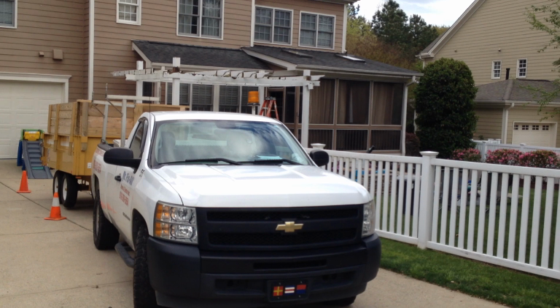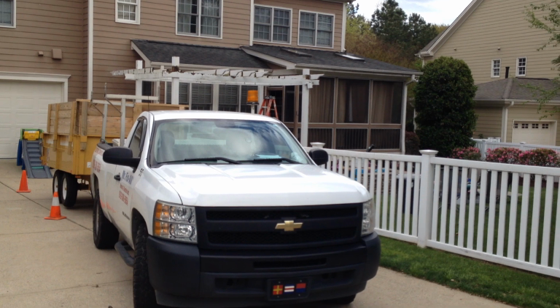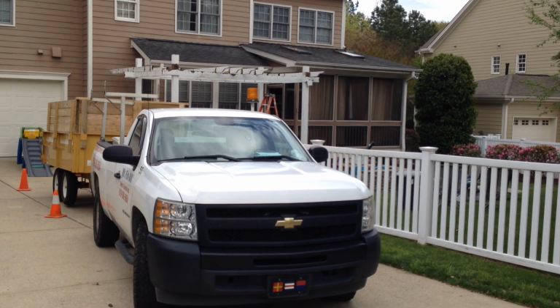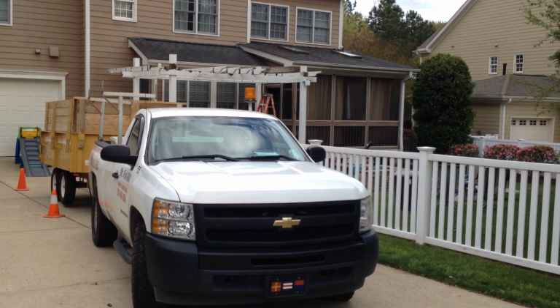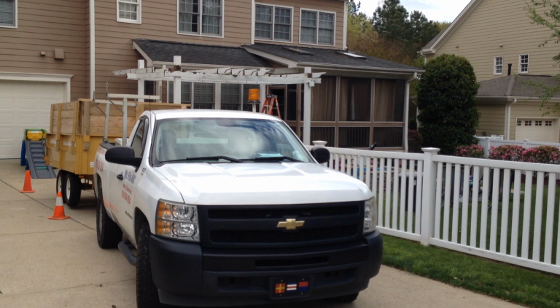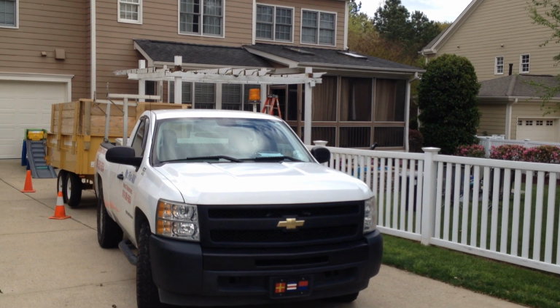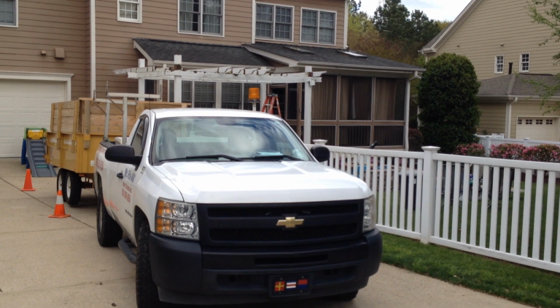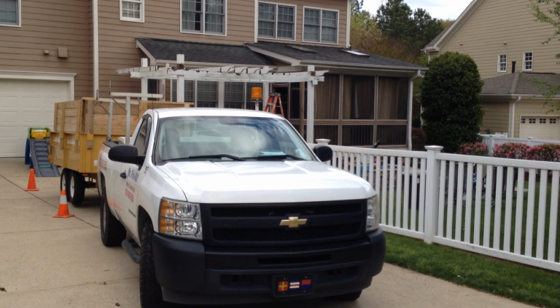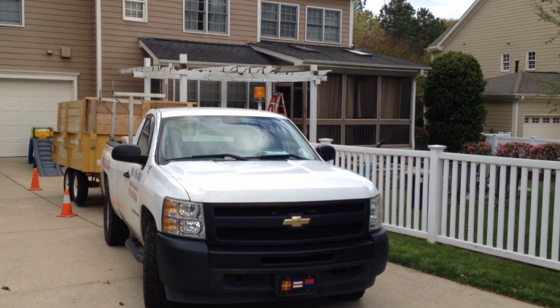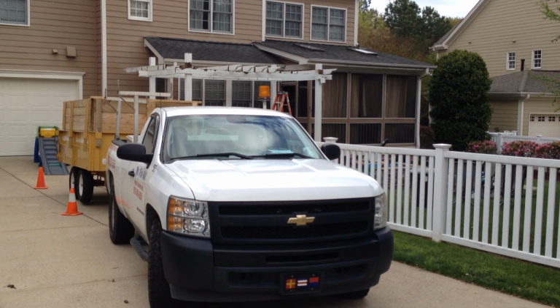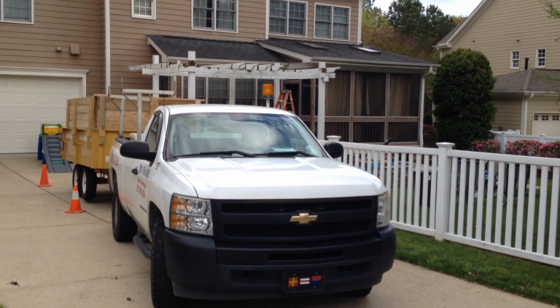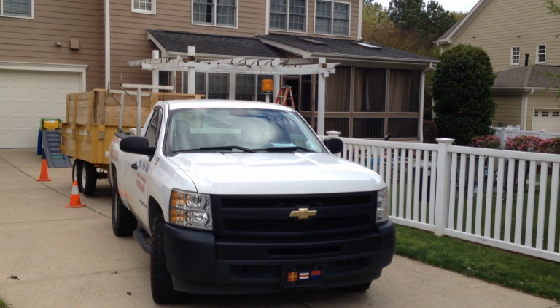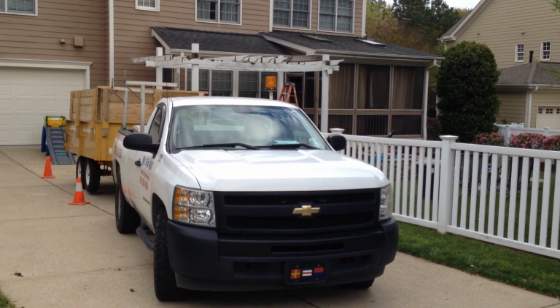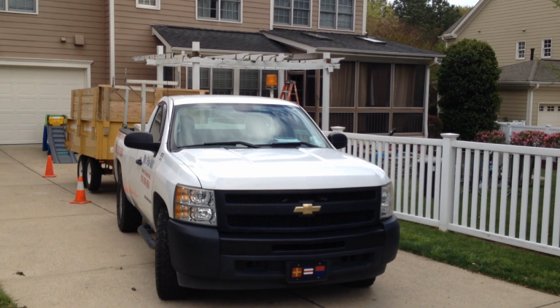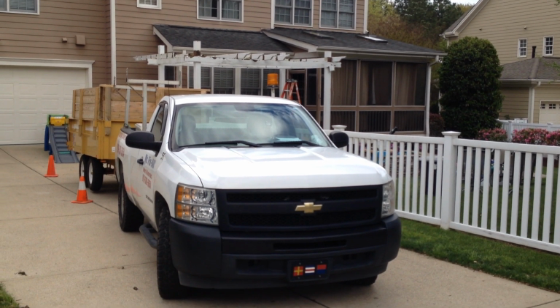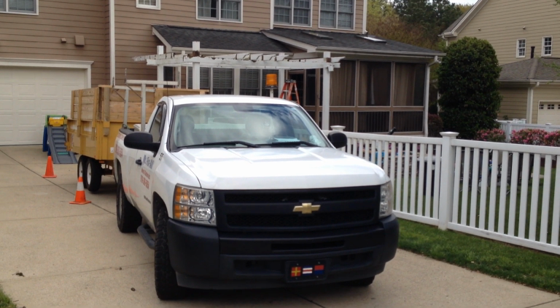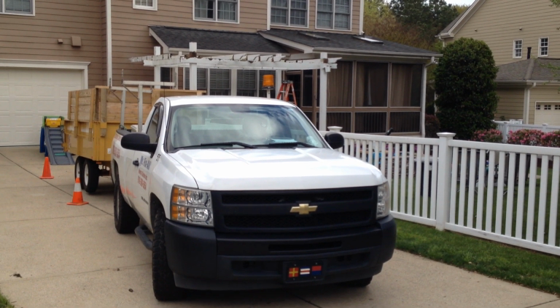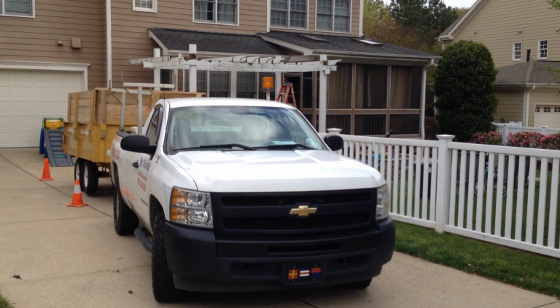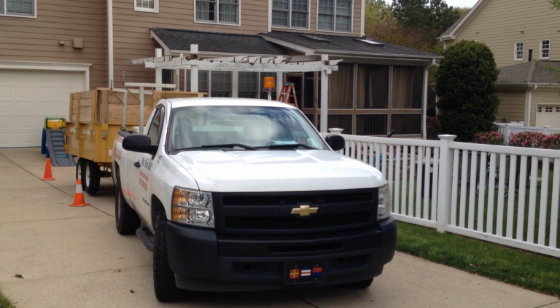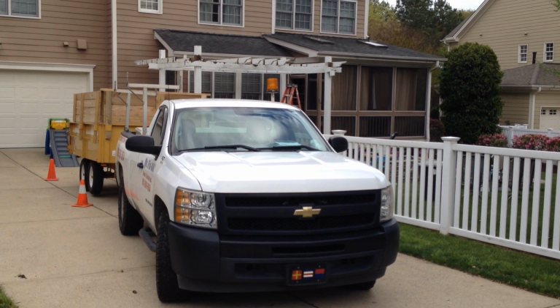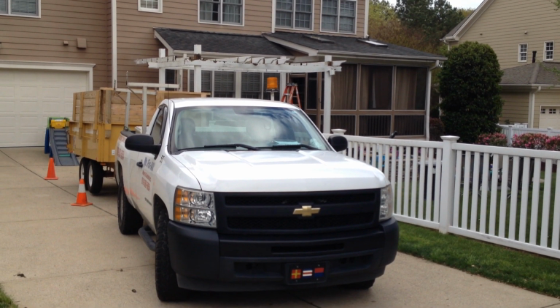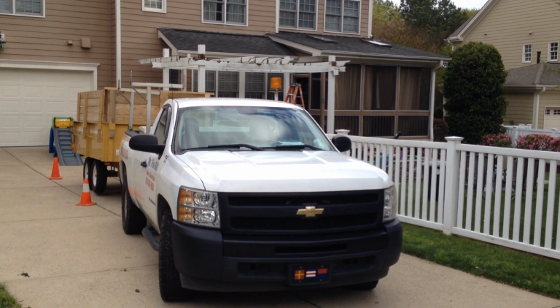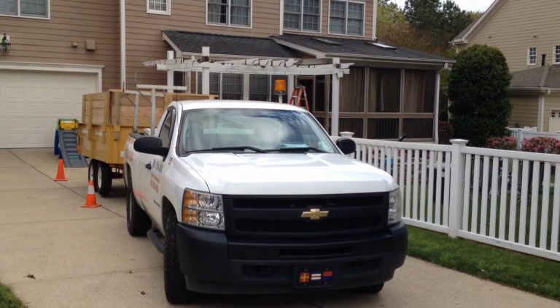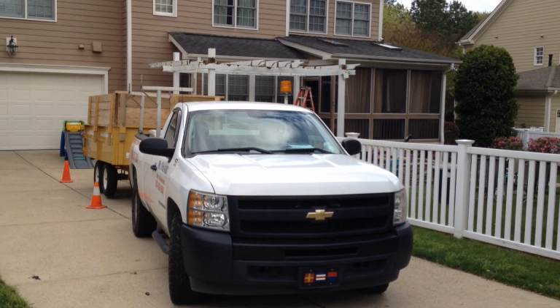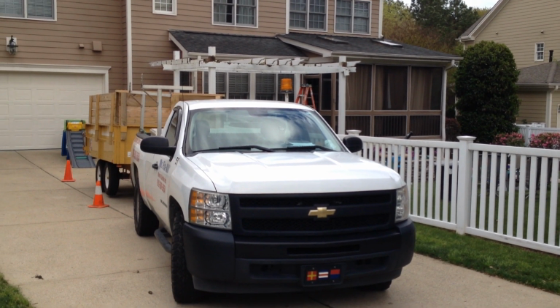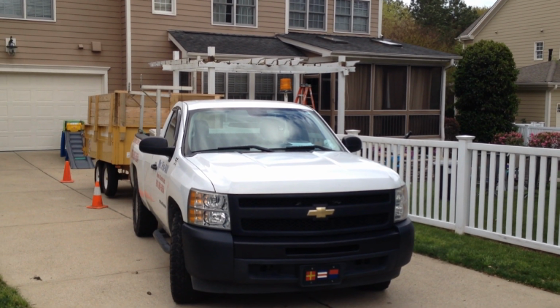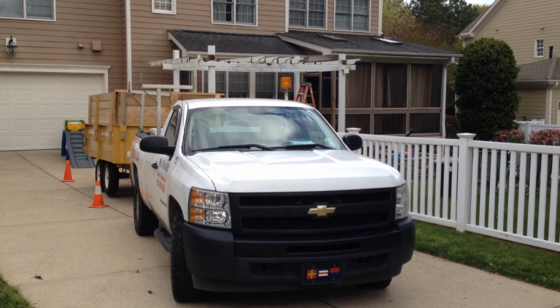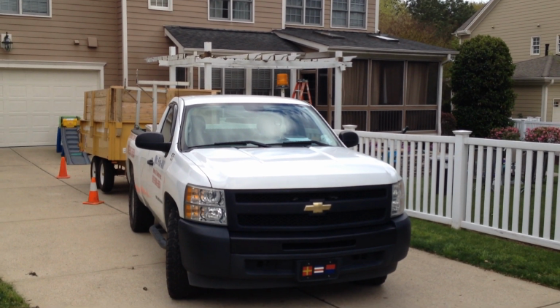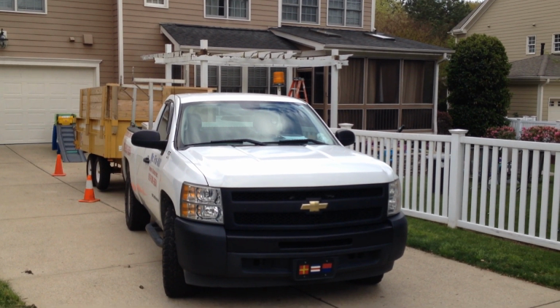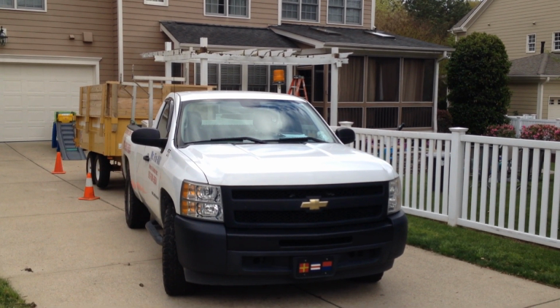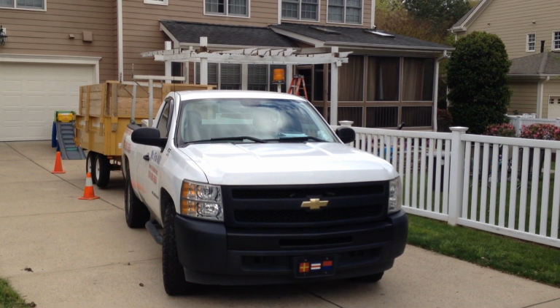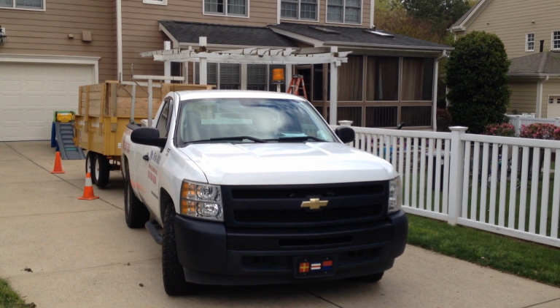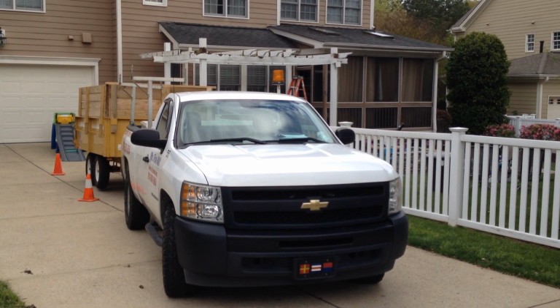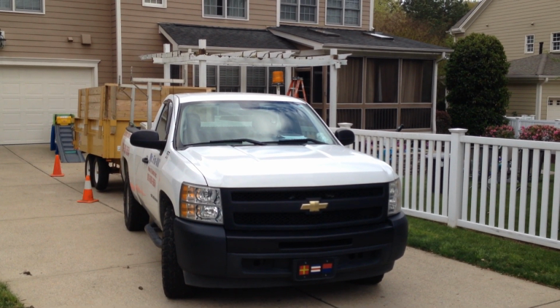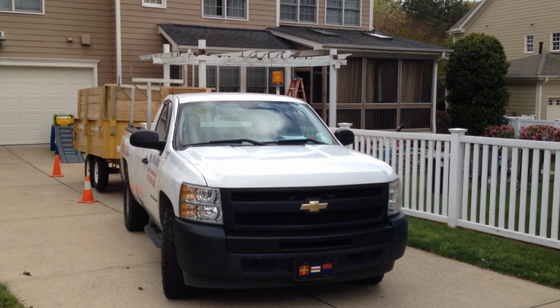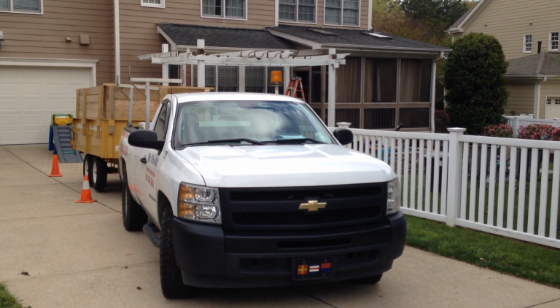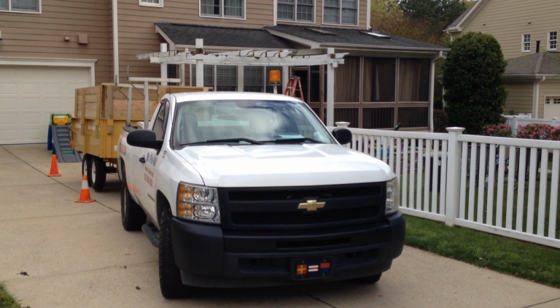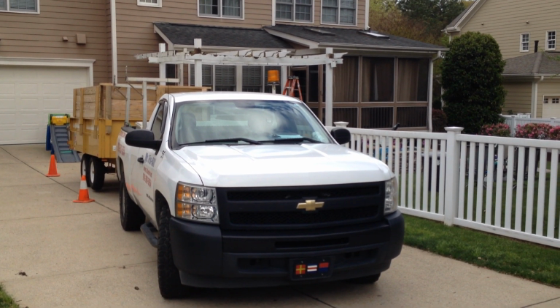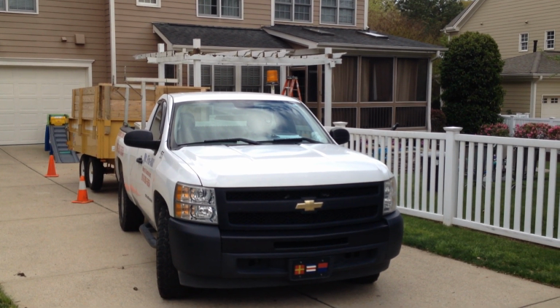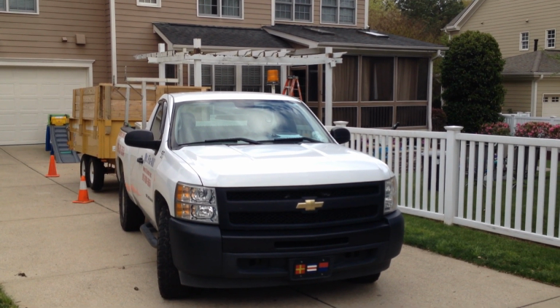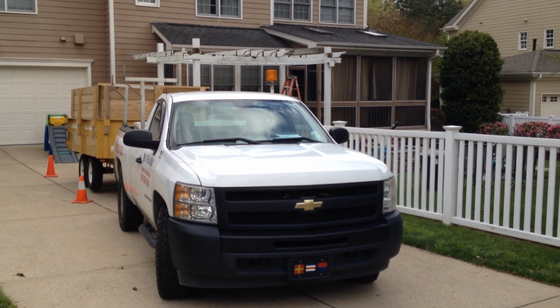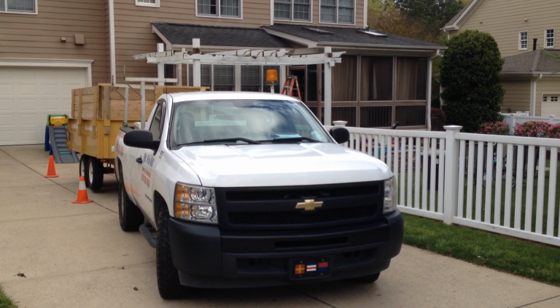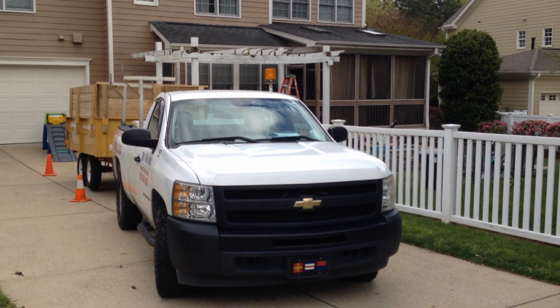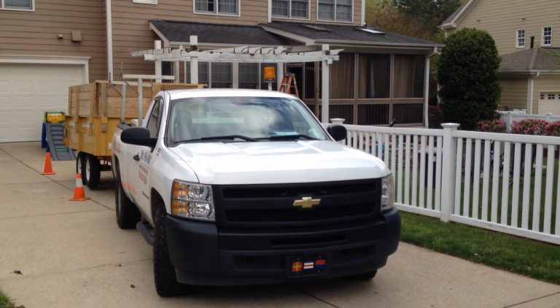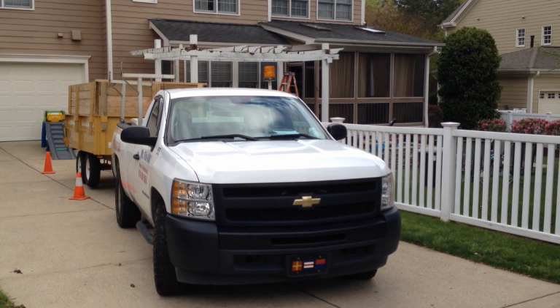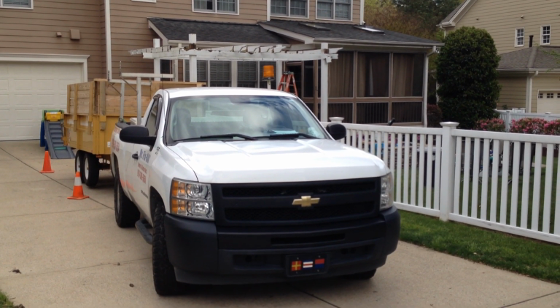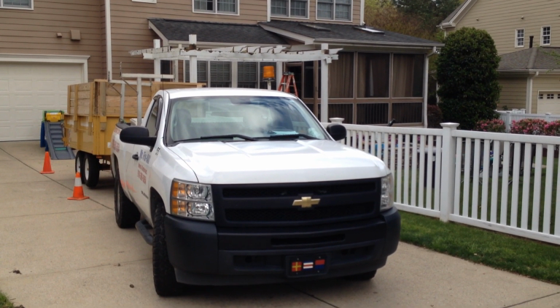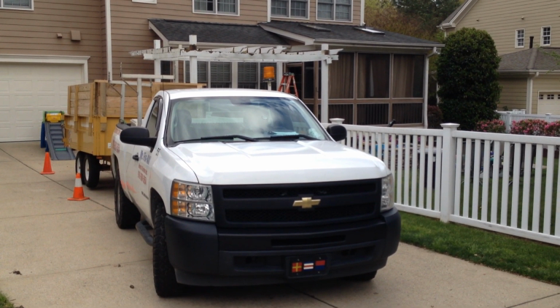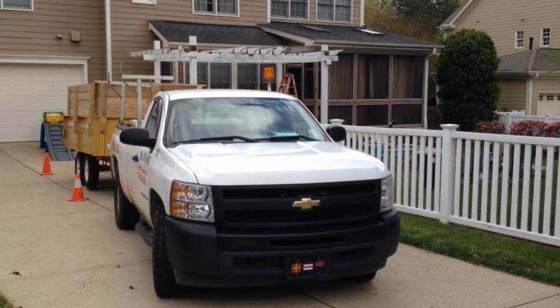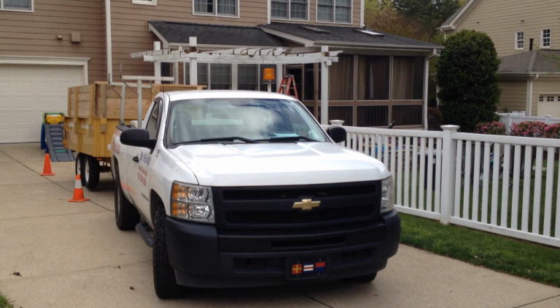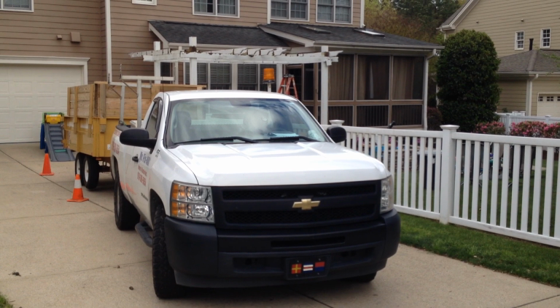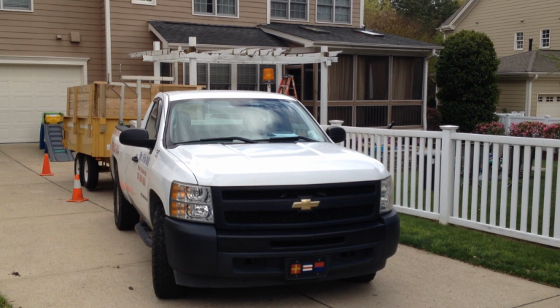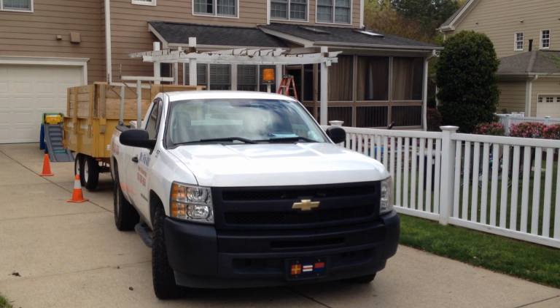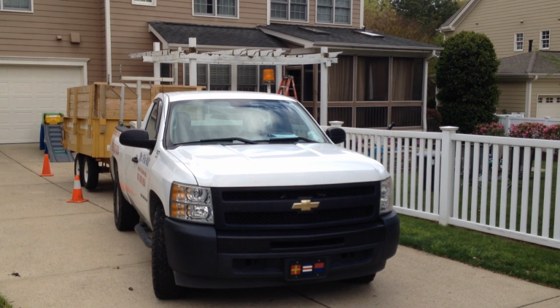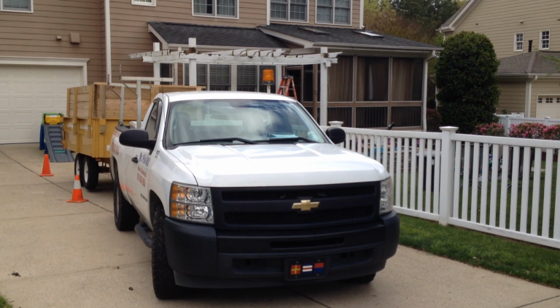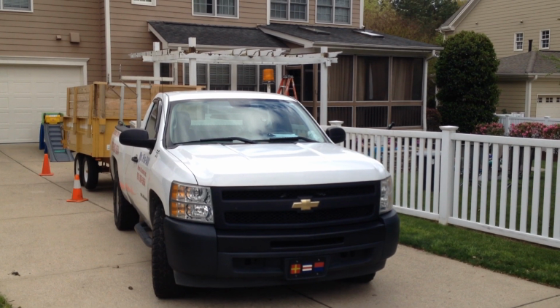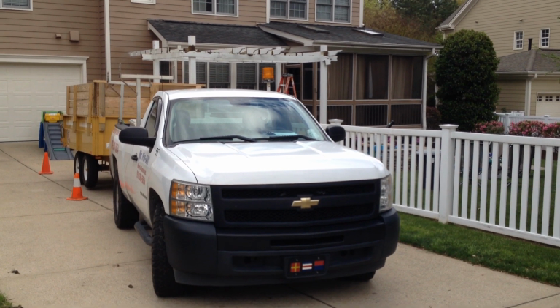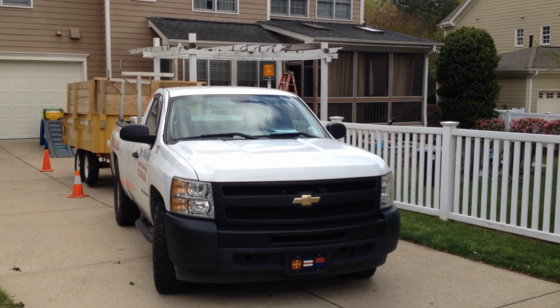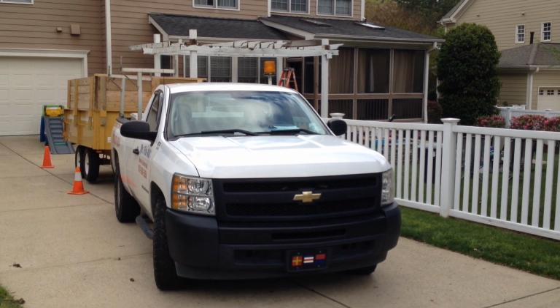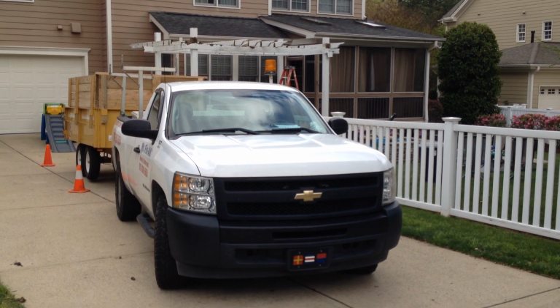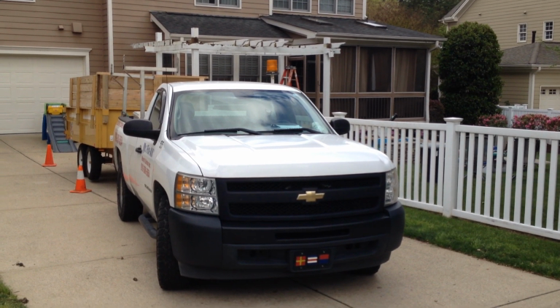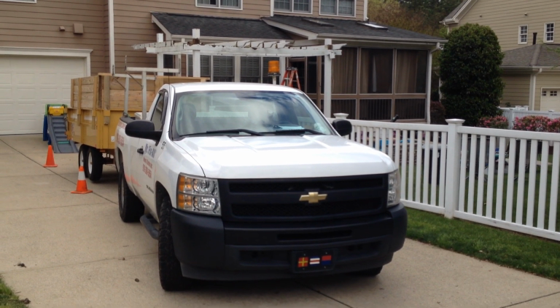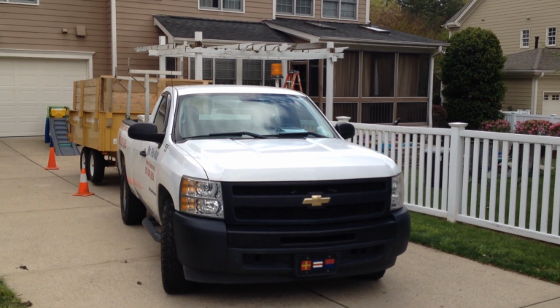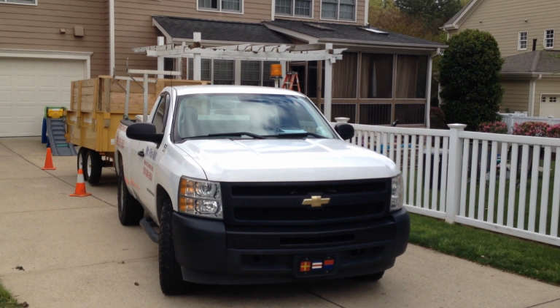It's me again. I thought I'd show you this because I've started on this pergola demoing it, so let's take a look.